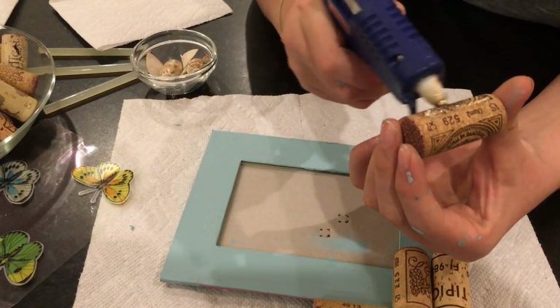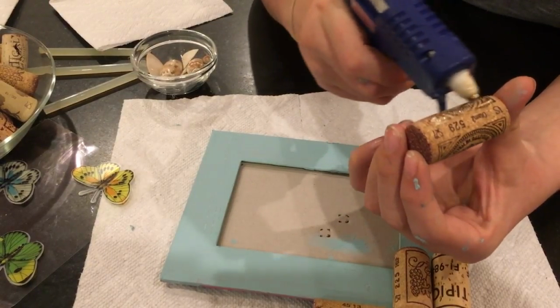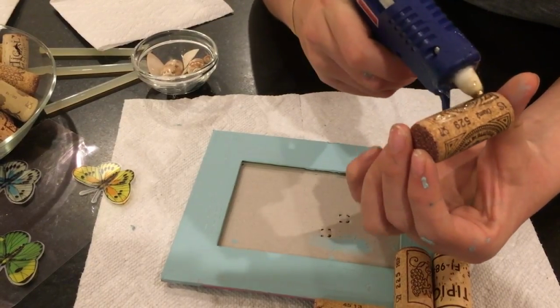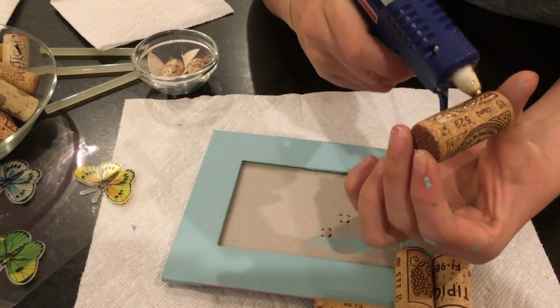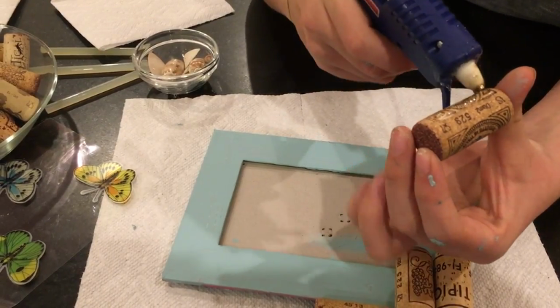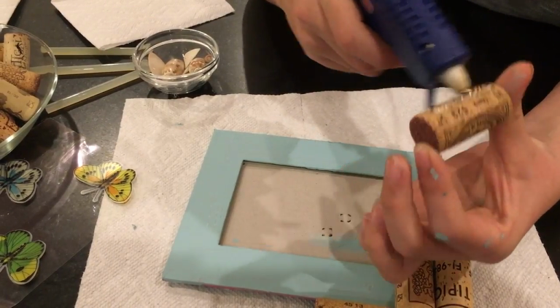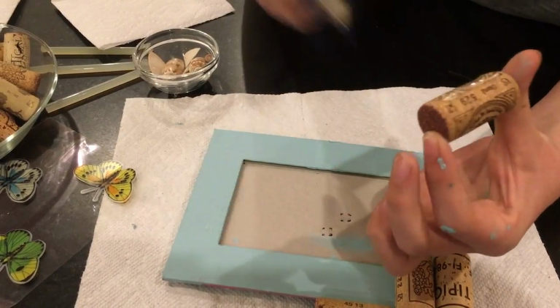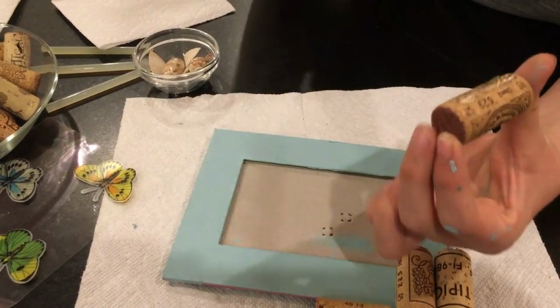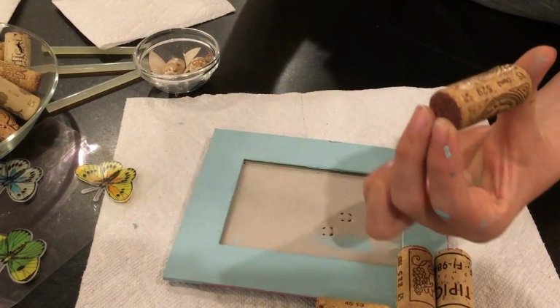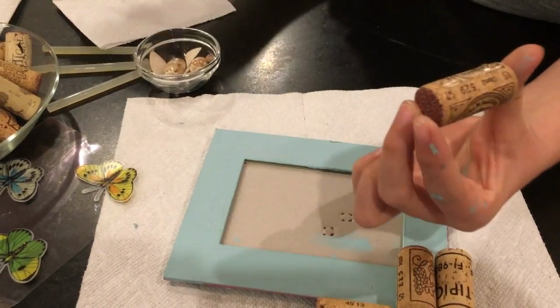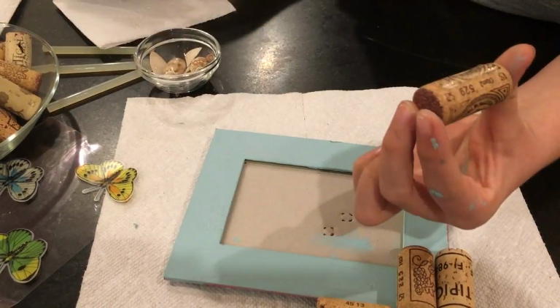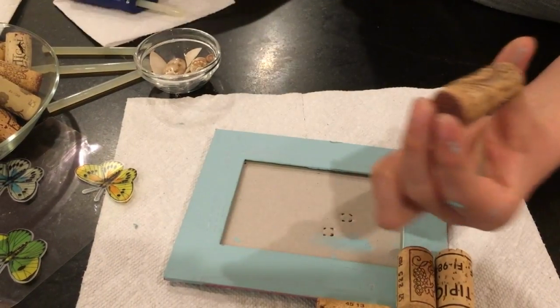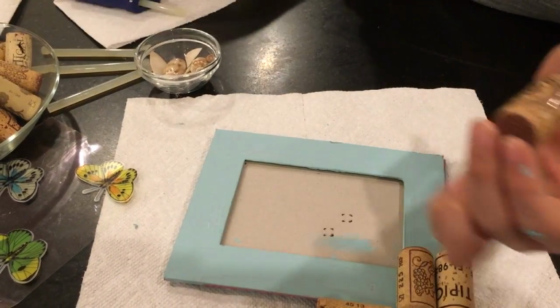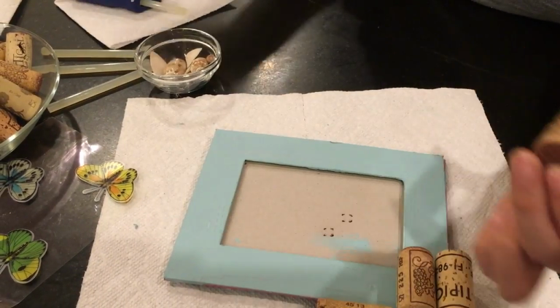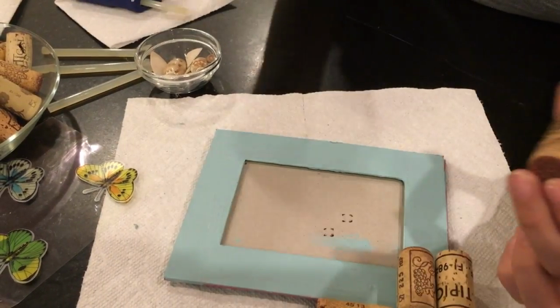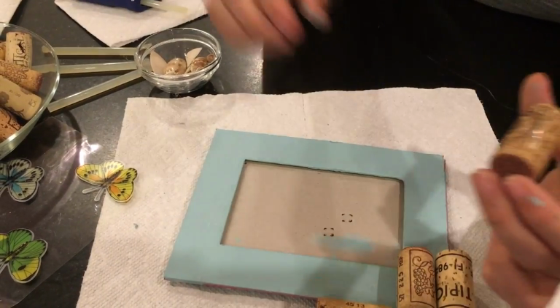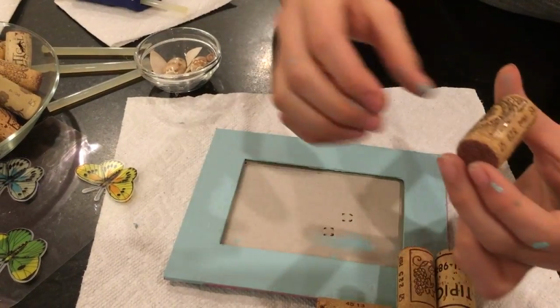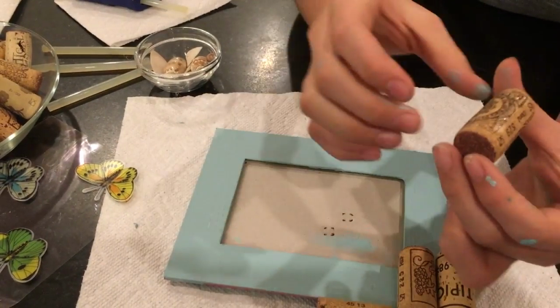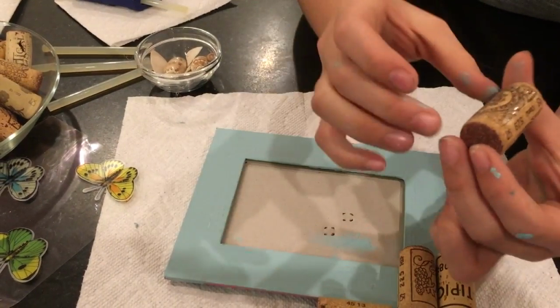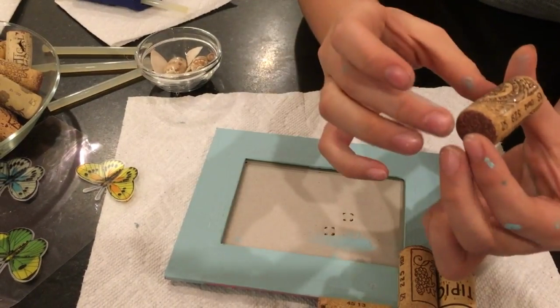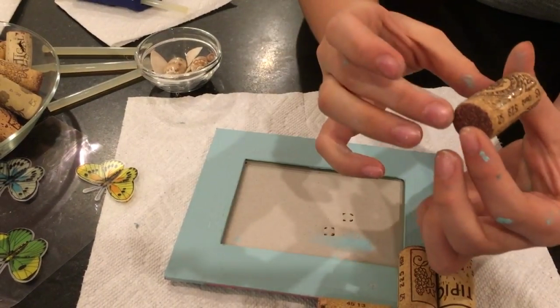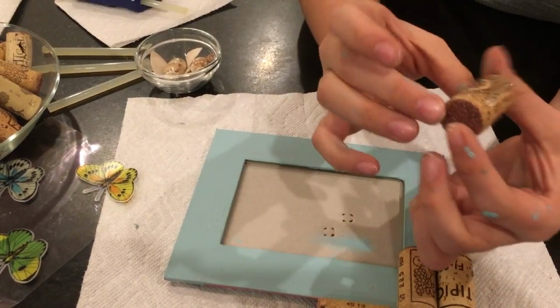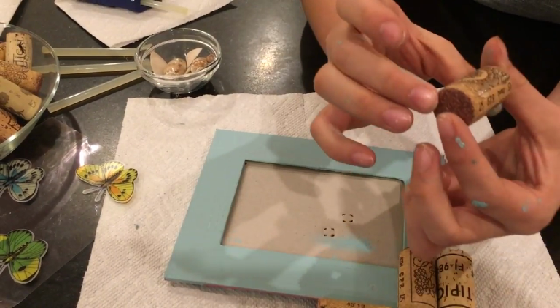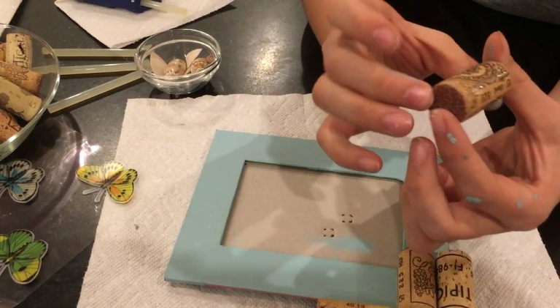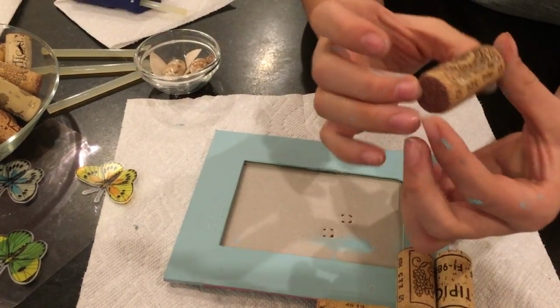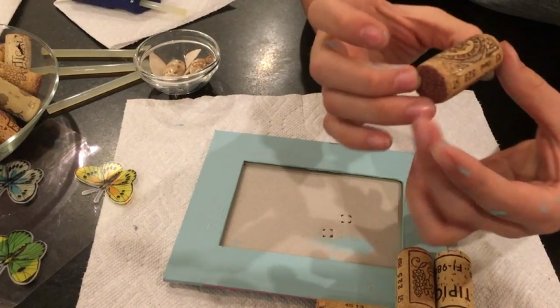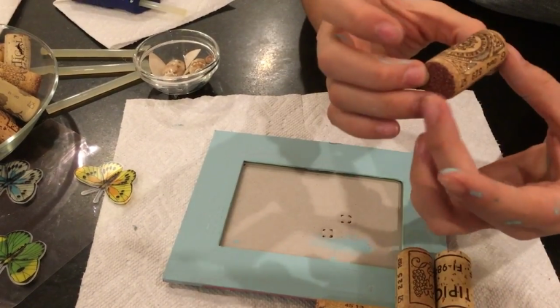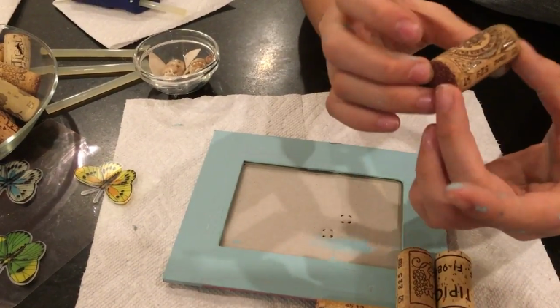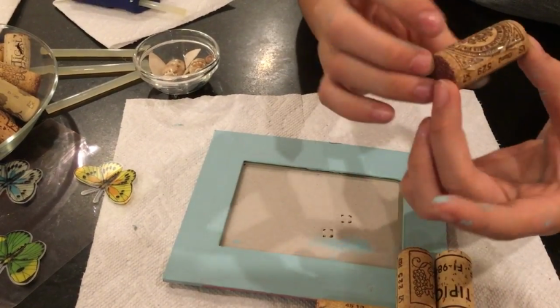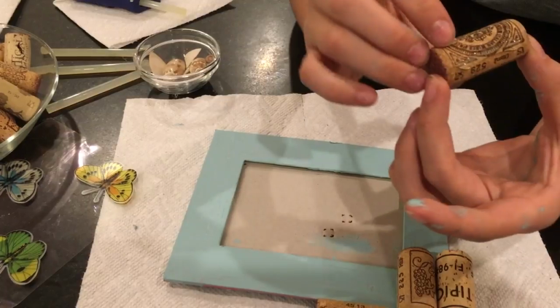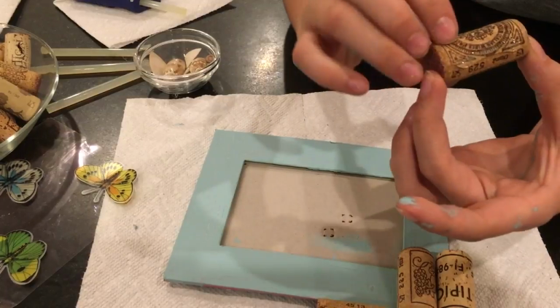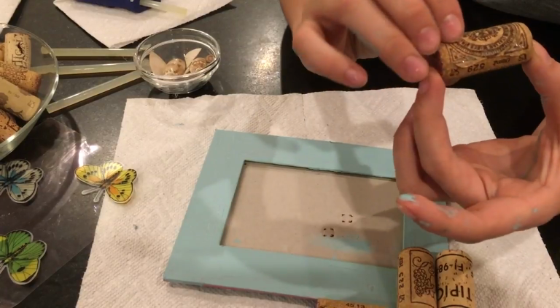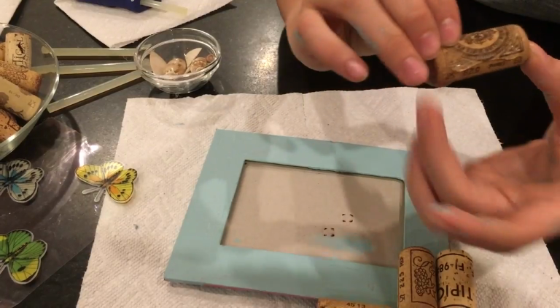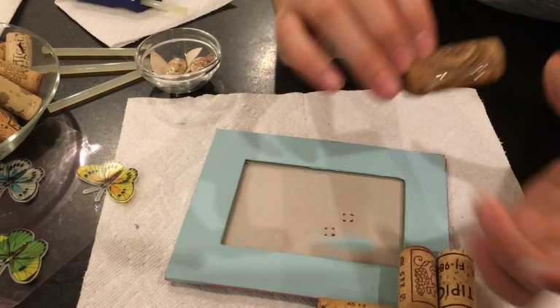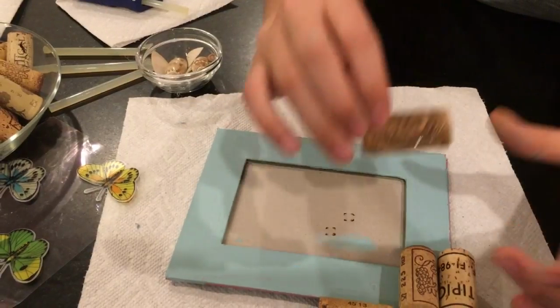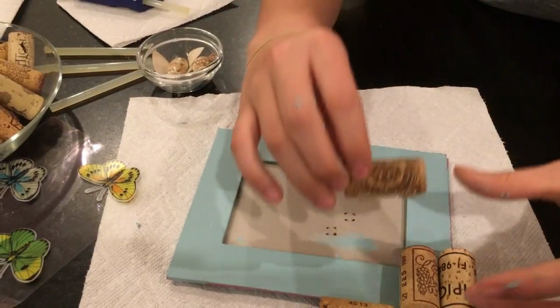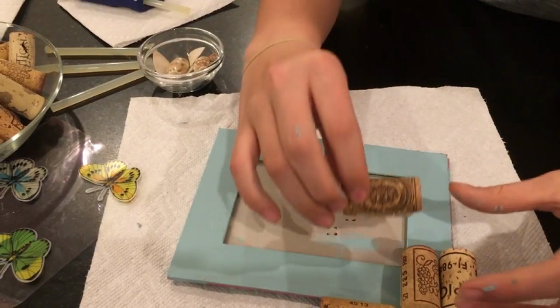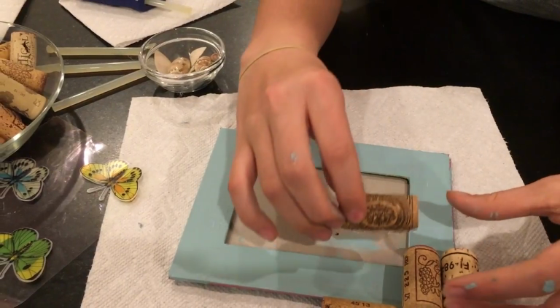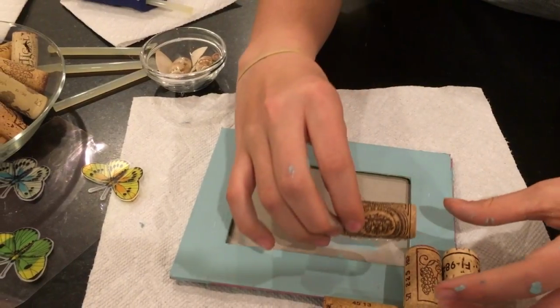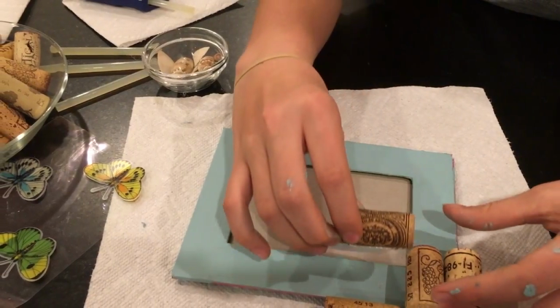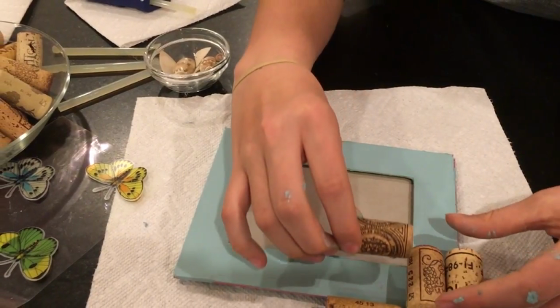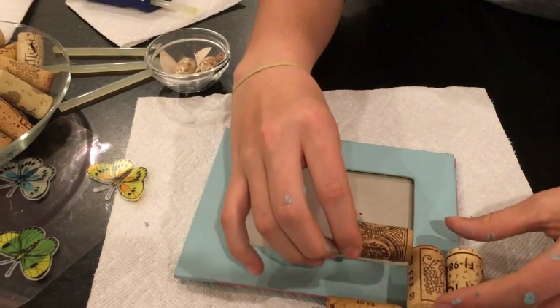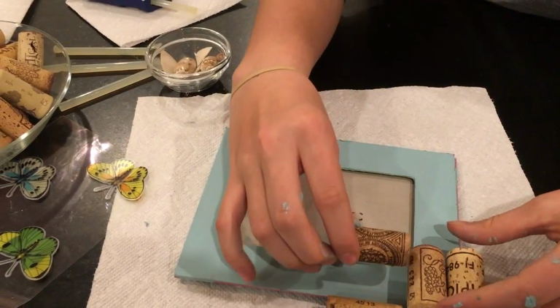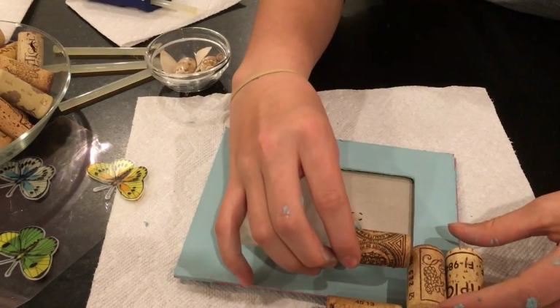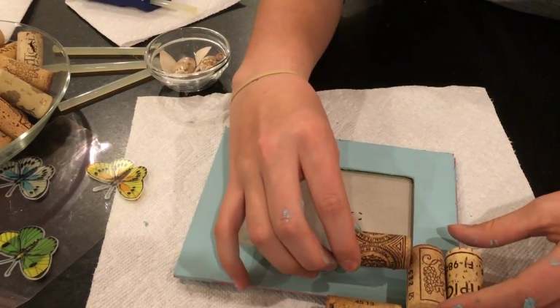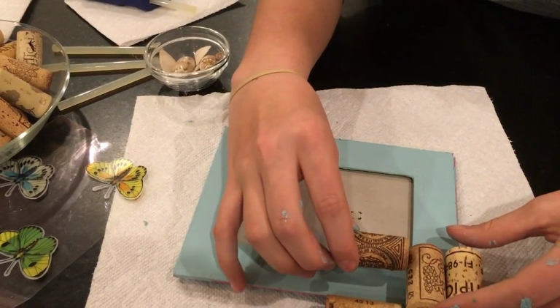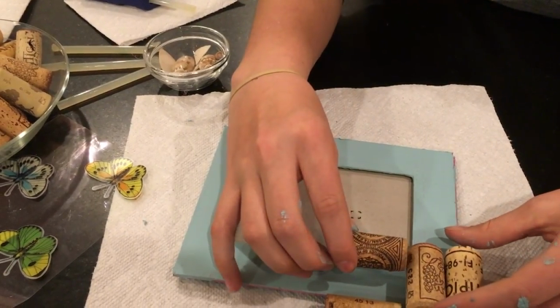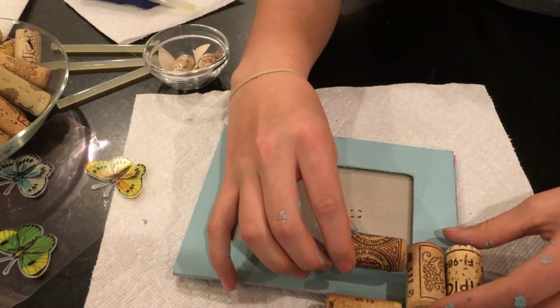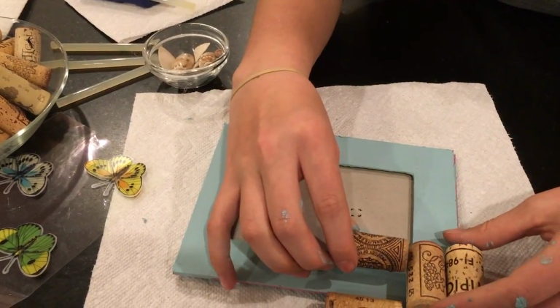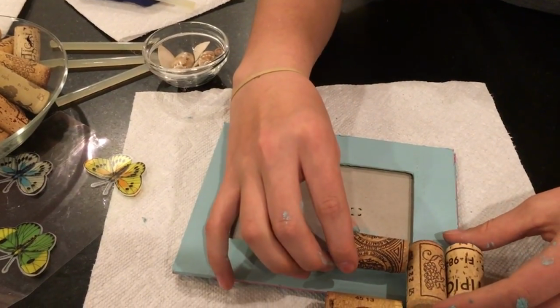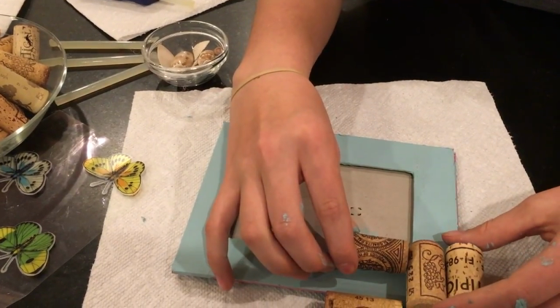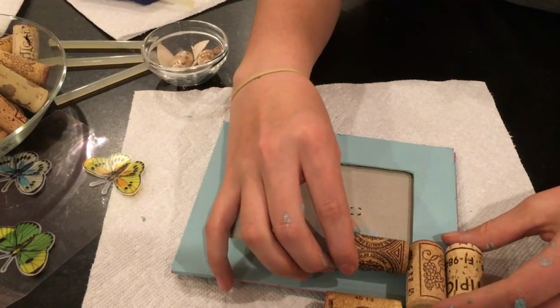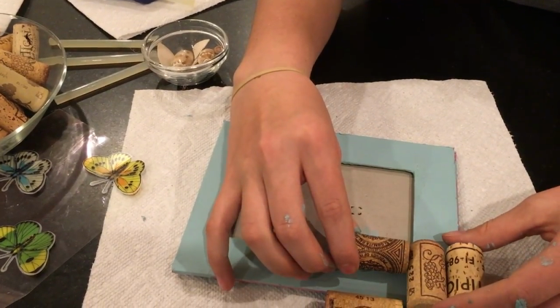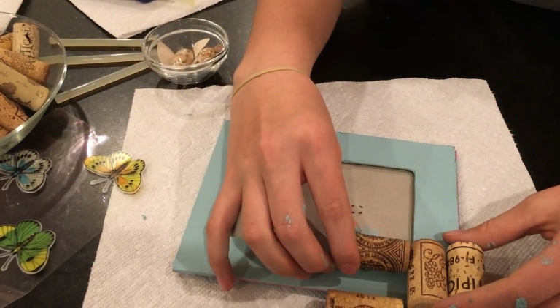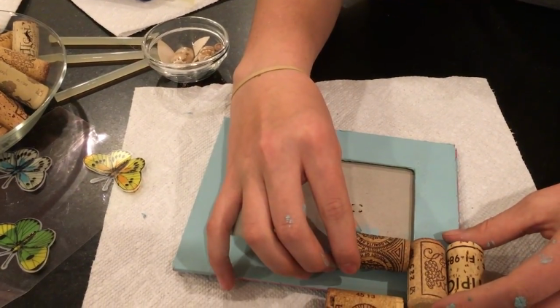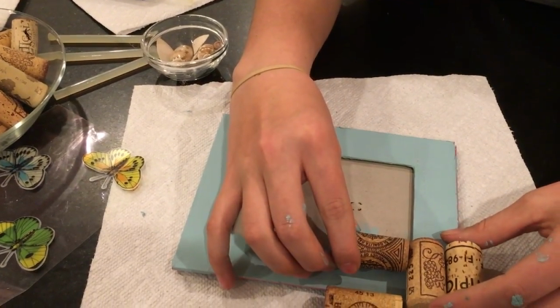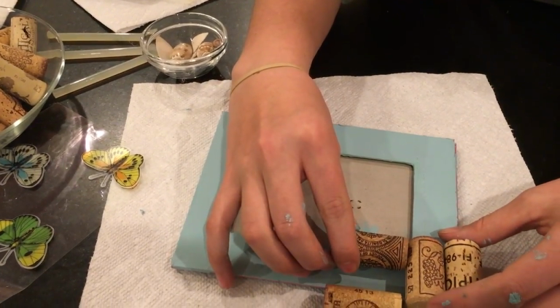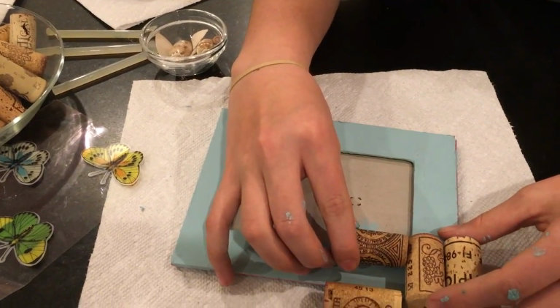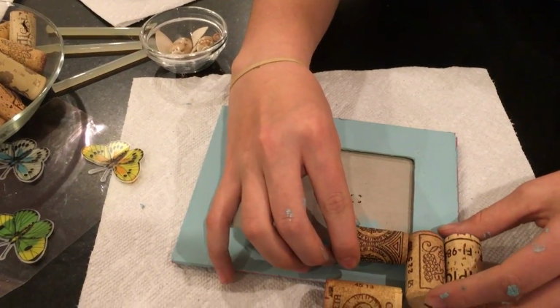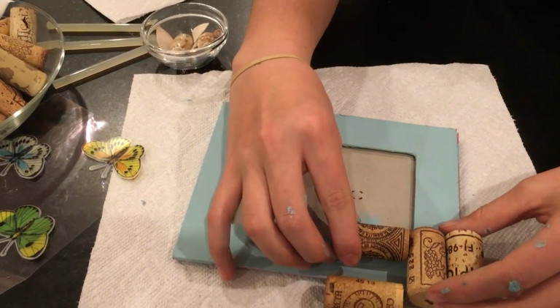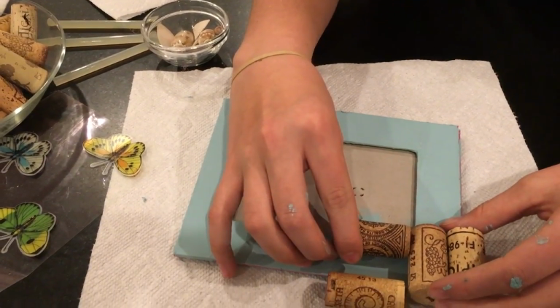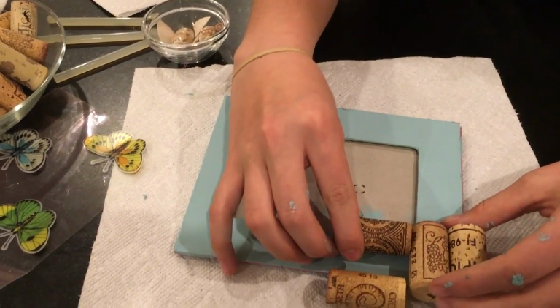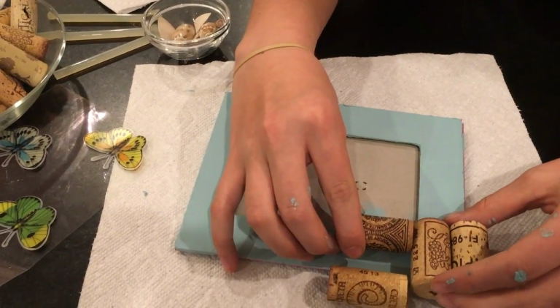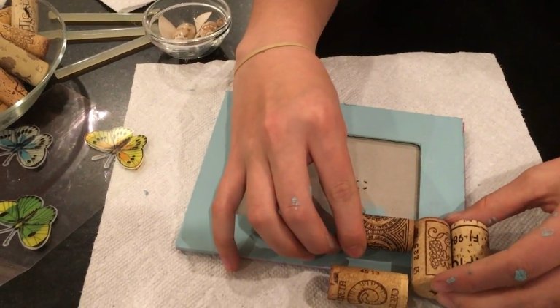Again, put your hot glue on and place it on there.